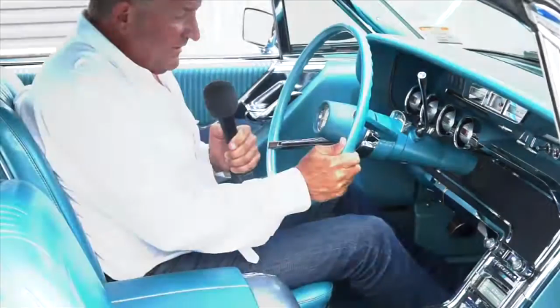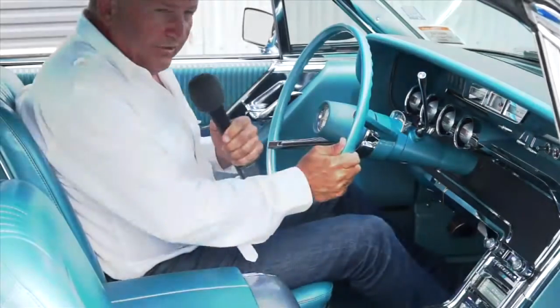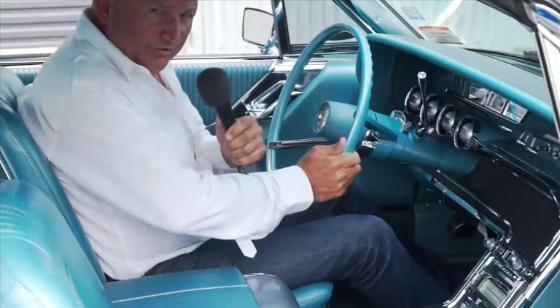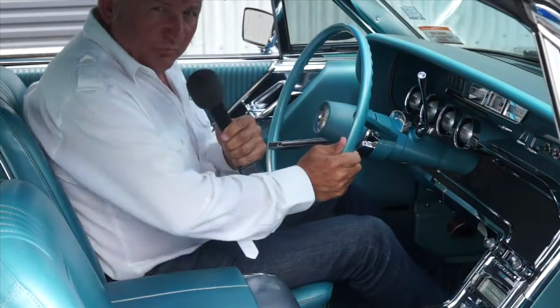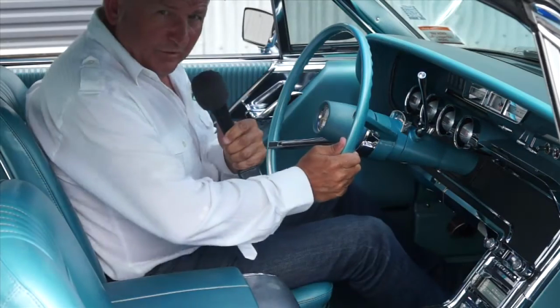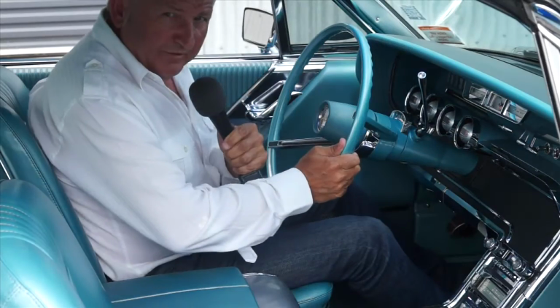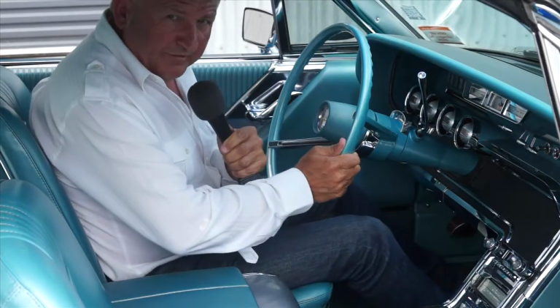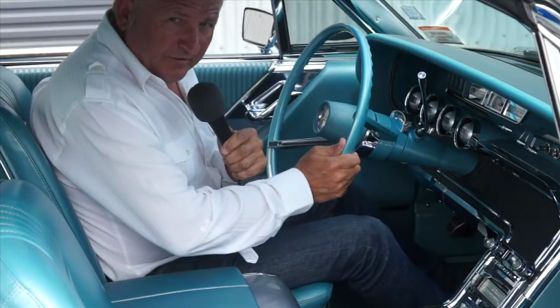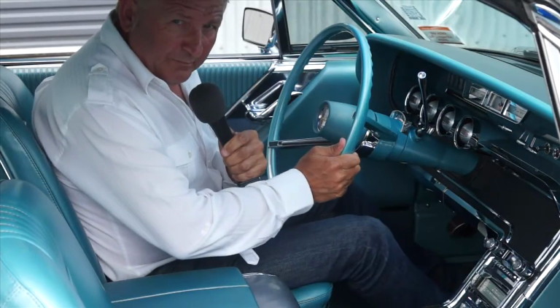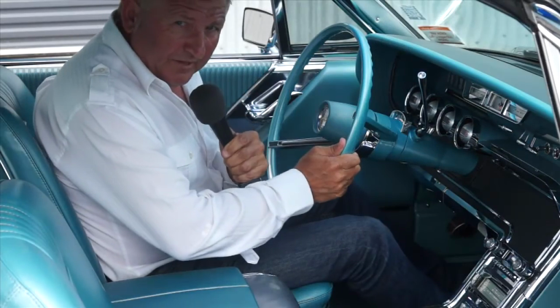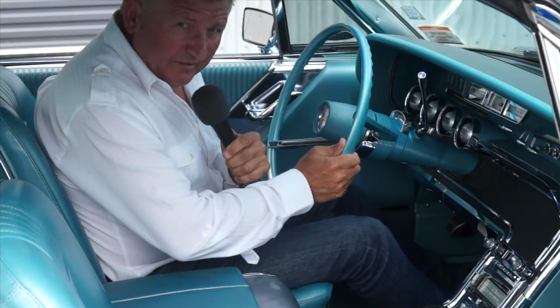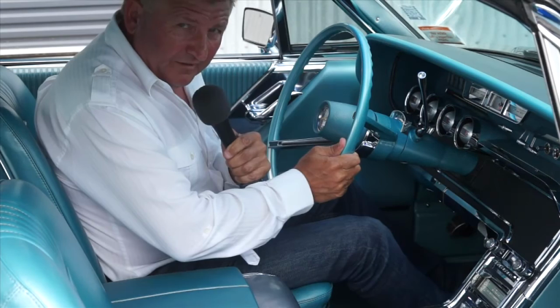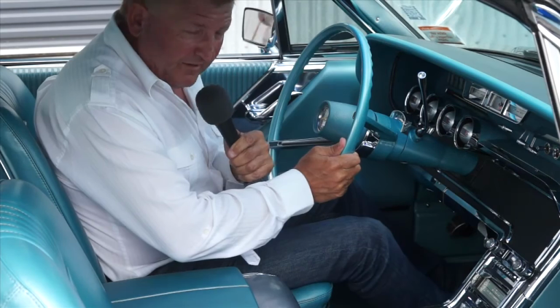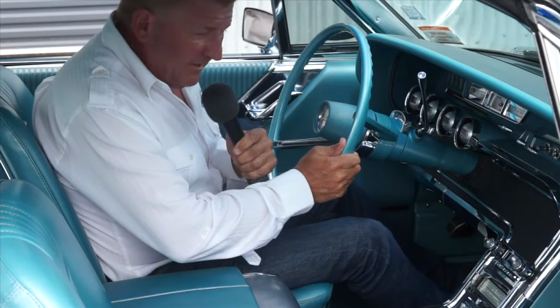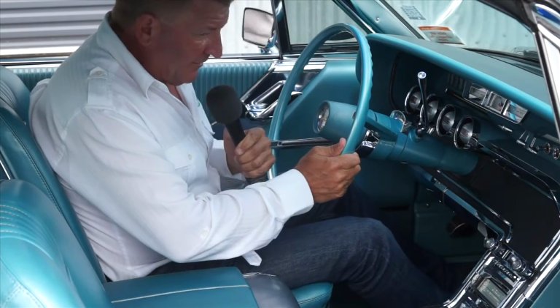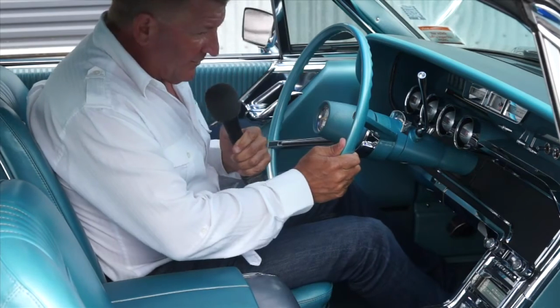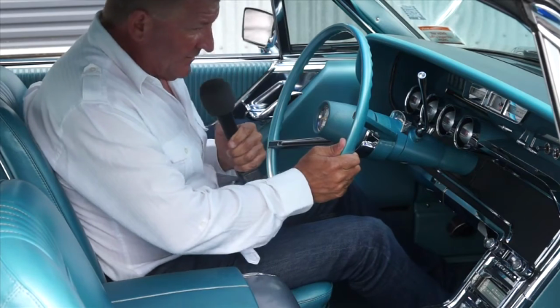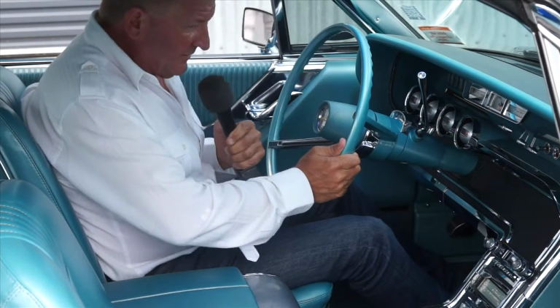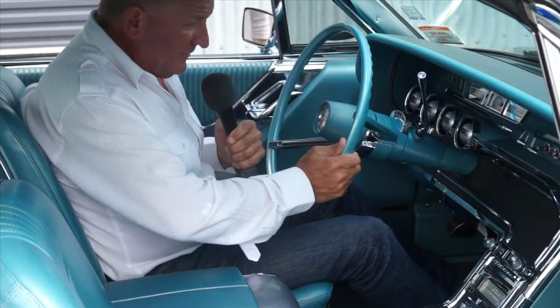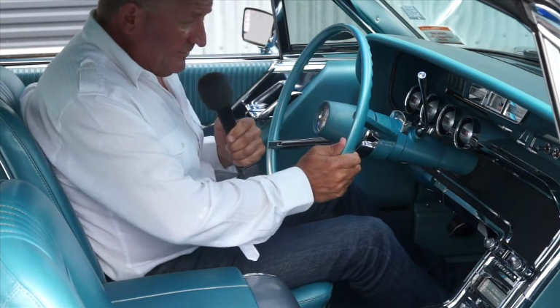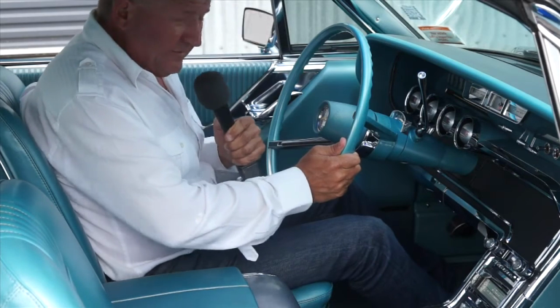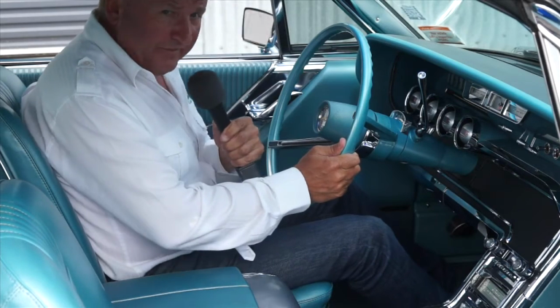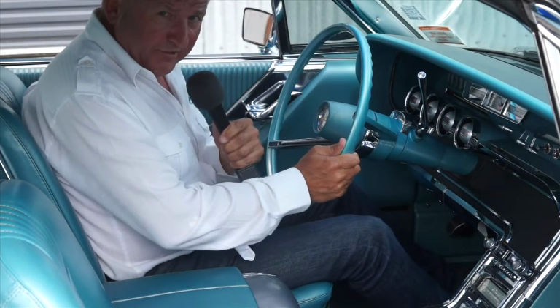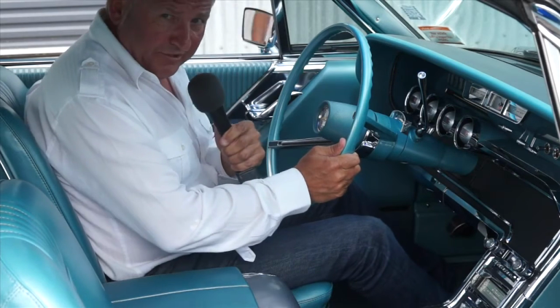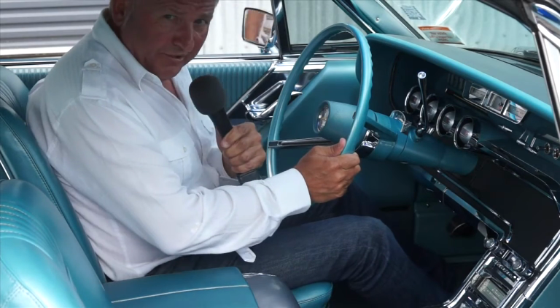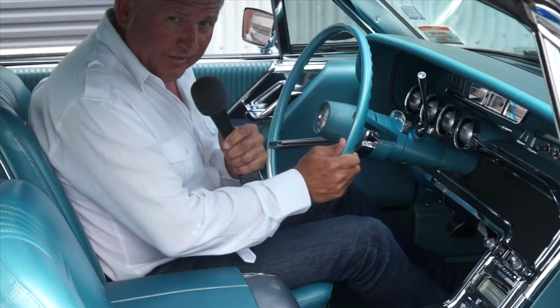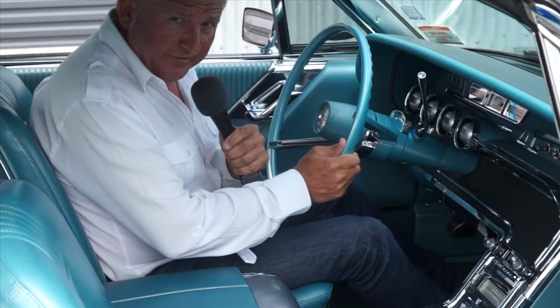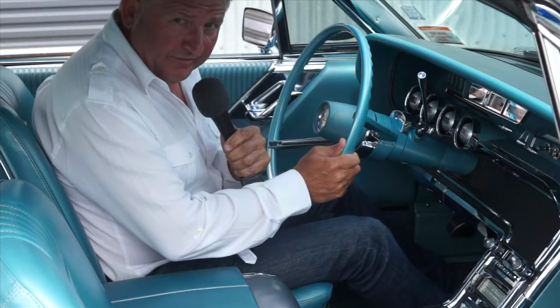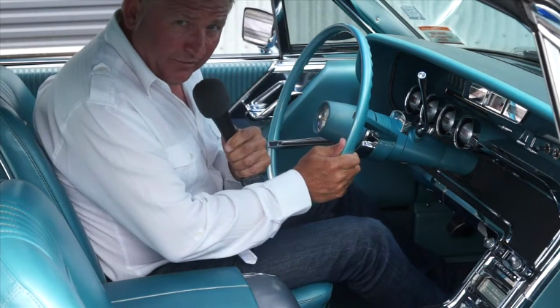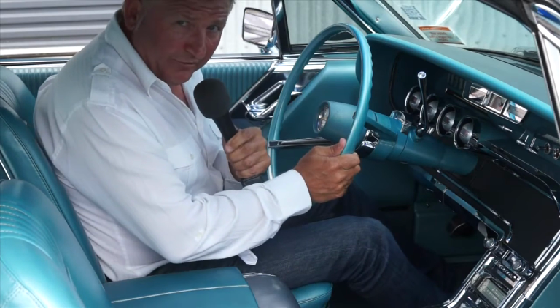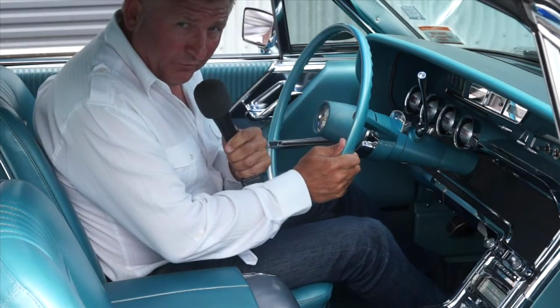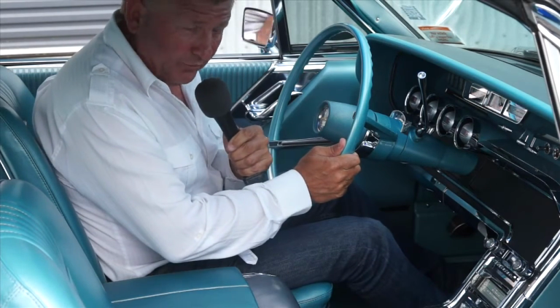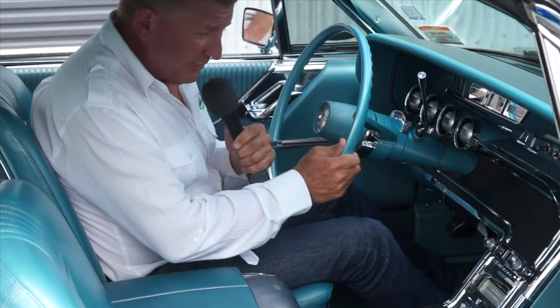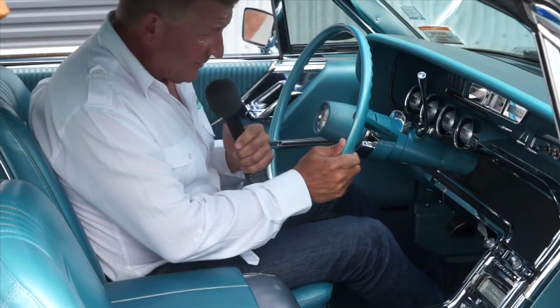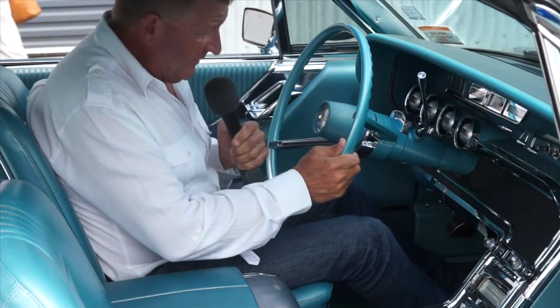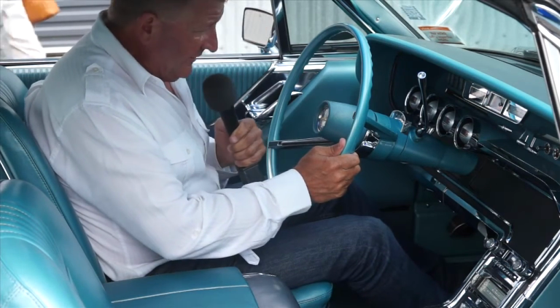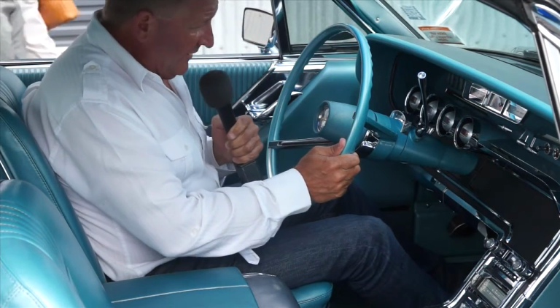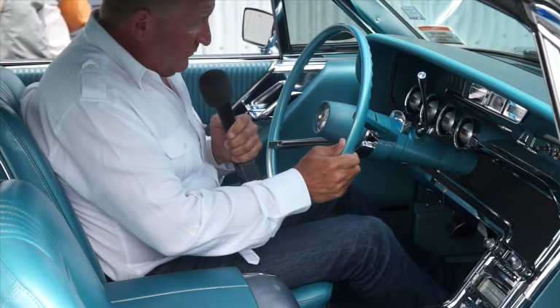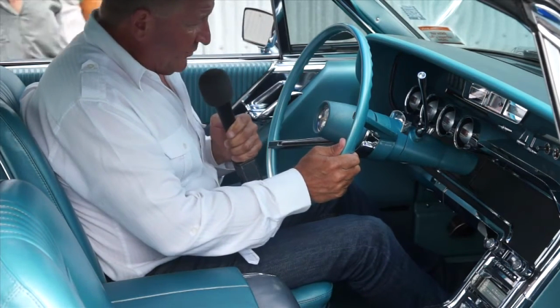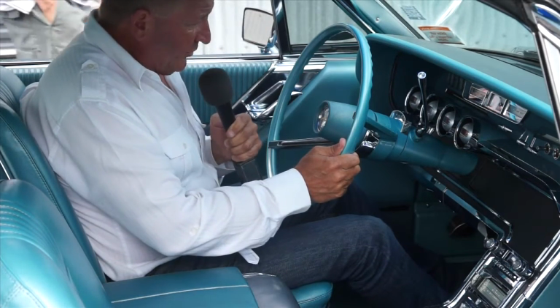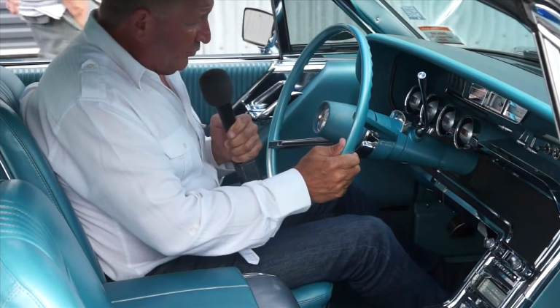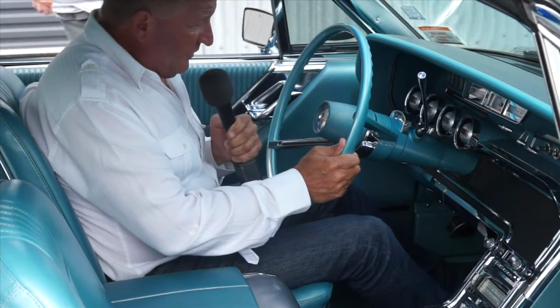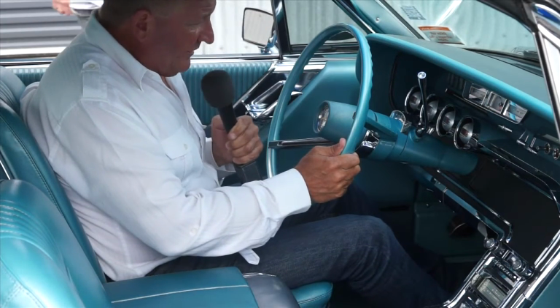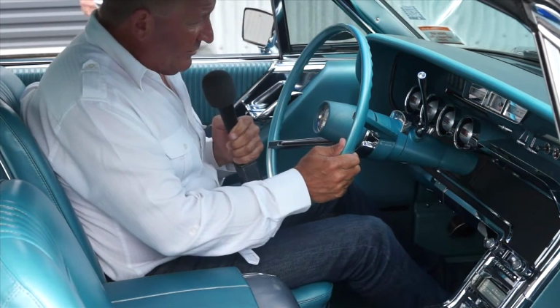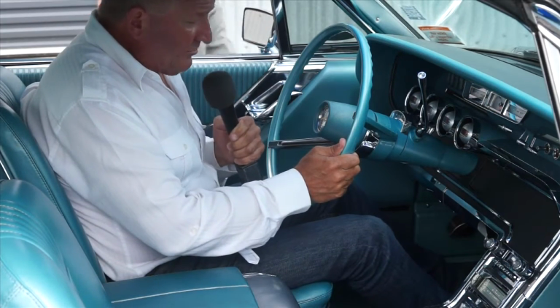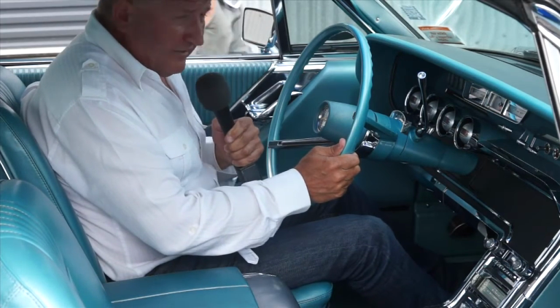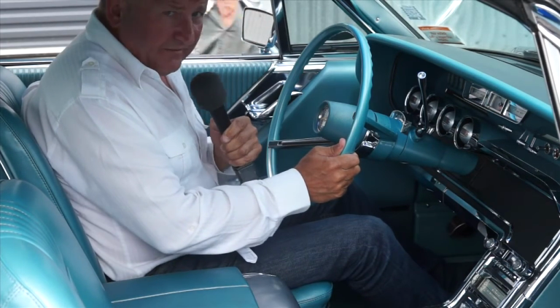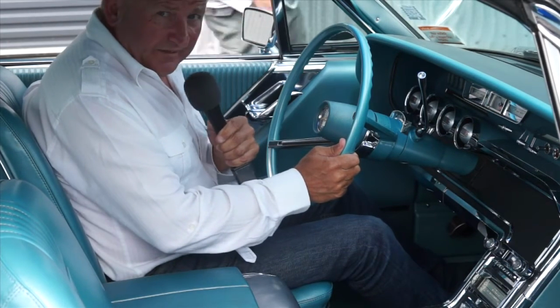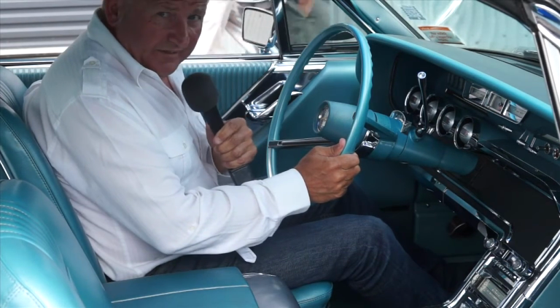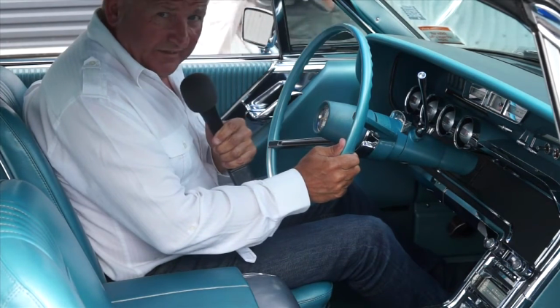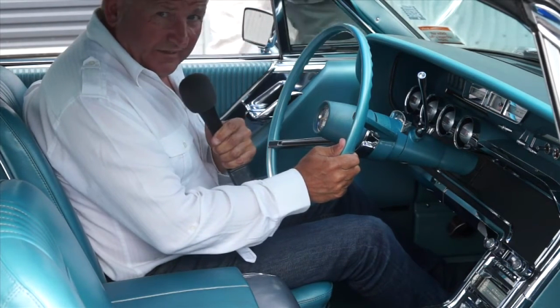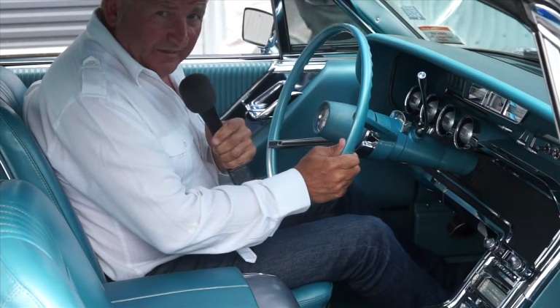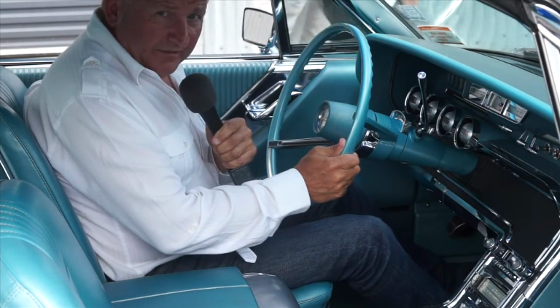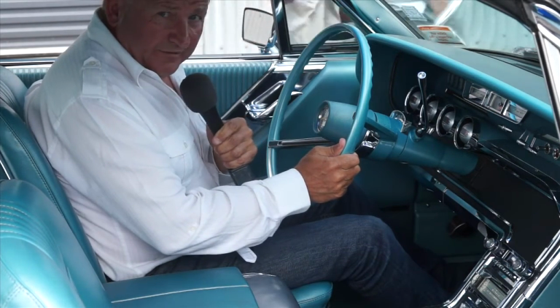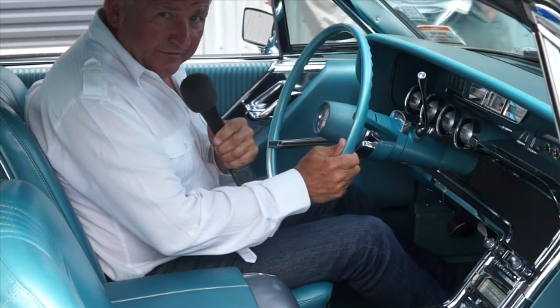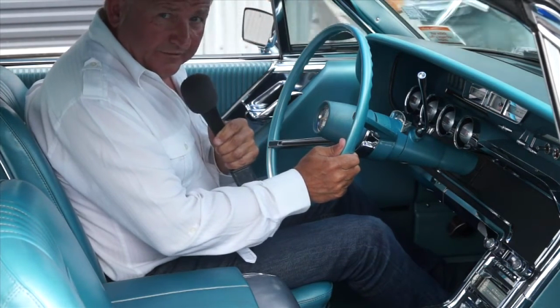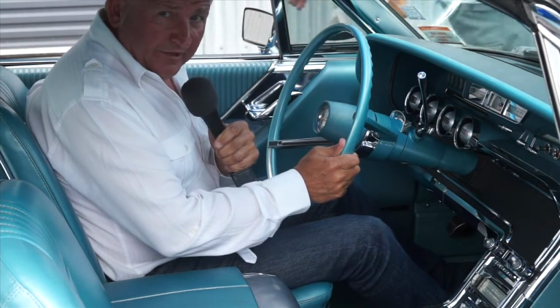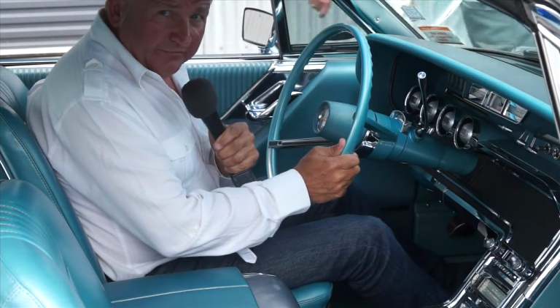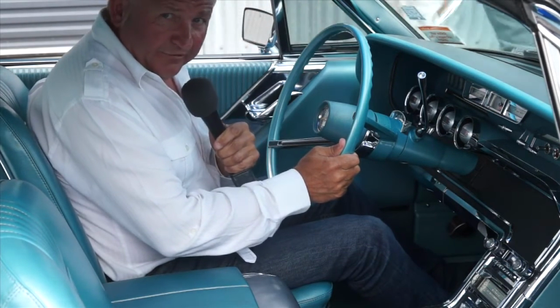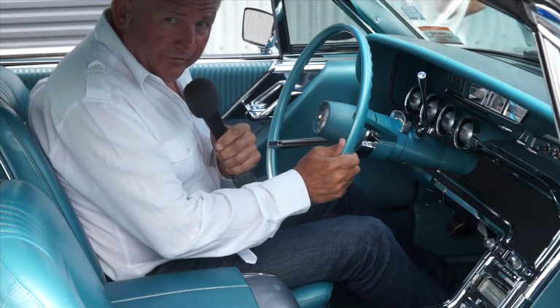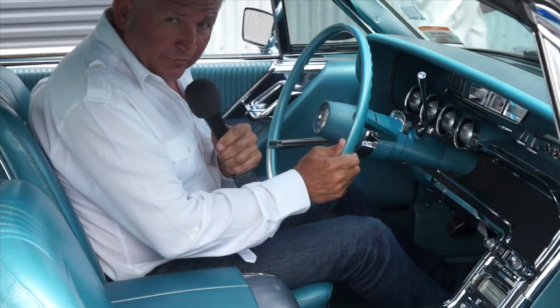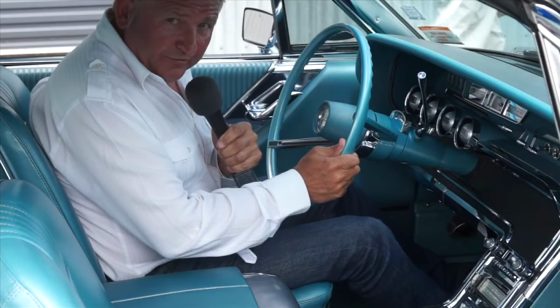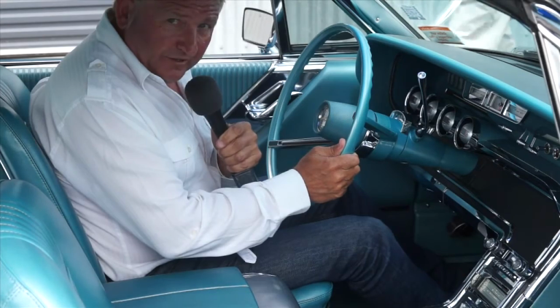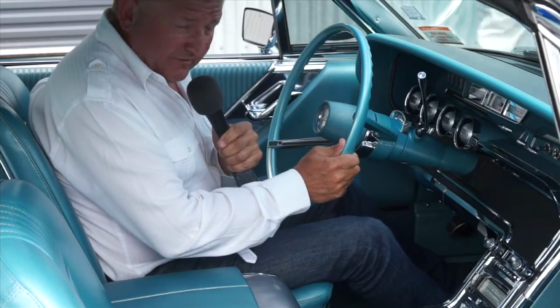This really is an immaculate car, and there's no doubt that Neil has done a lot of work, but I really think he needs to have this looked at.